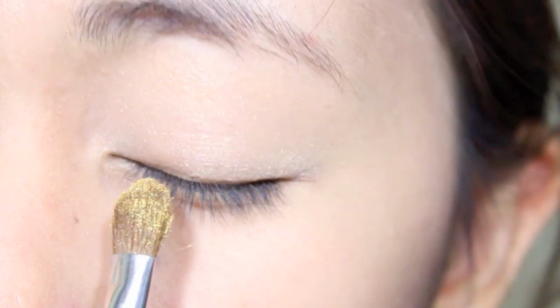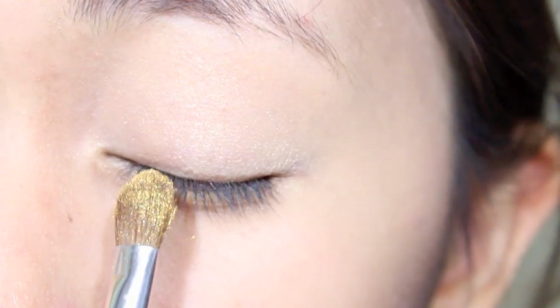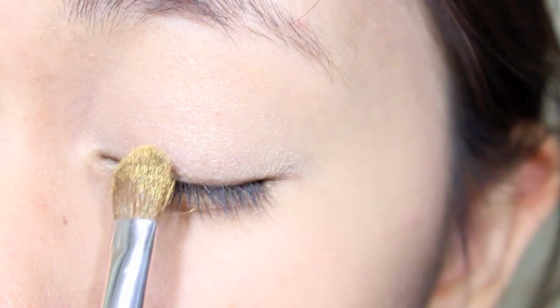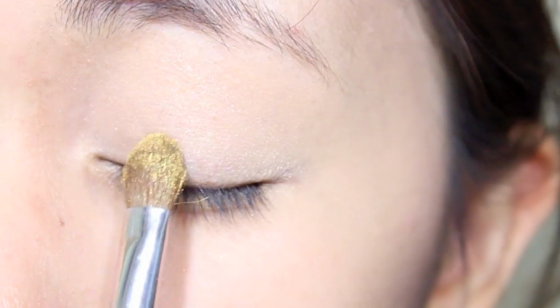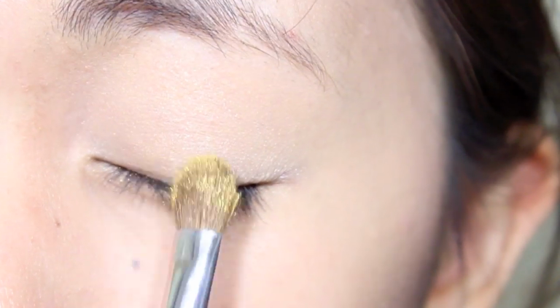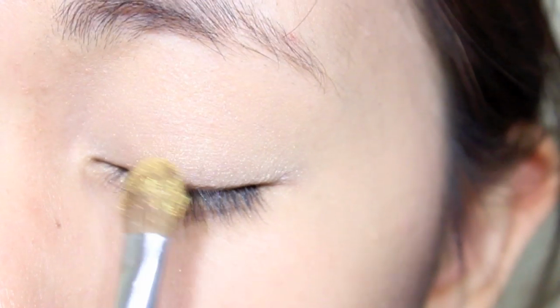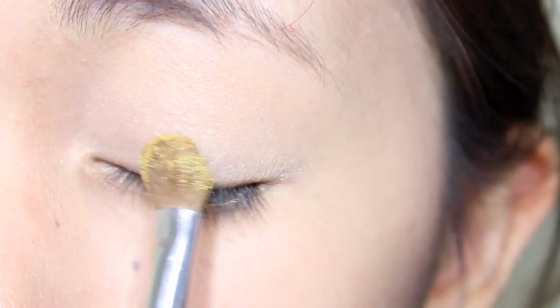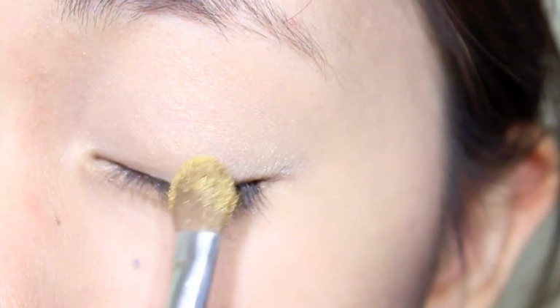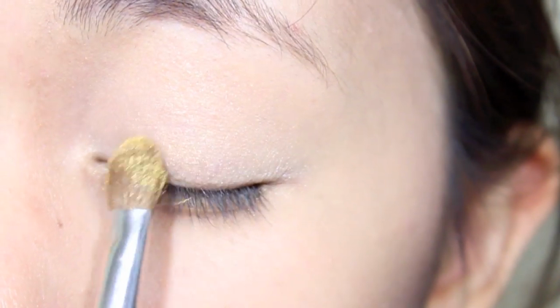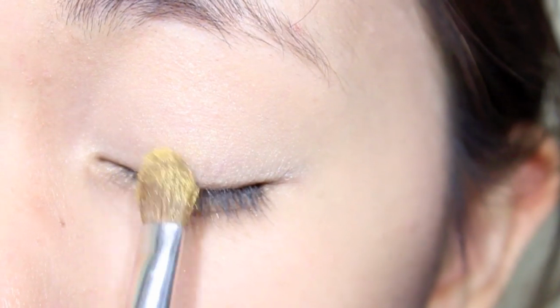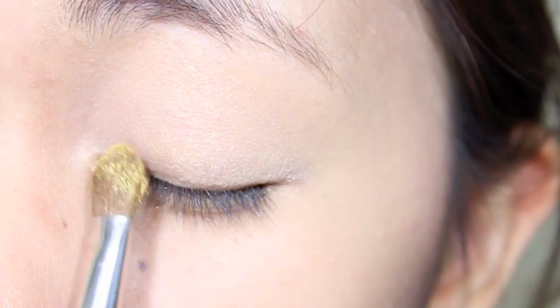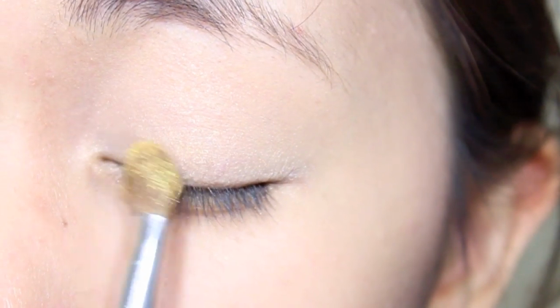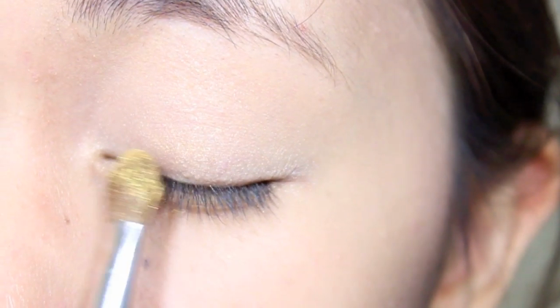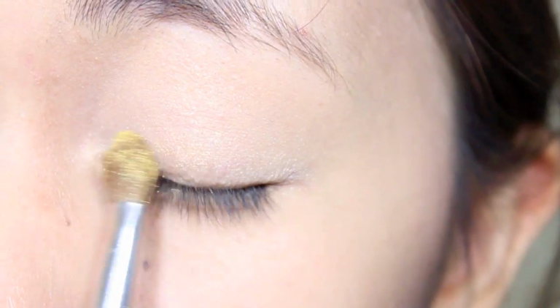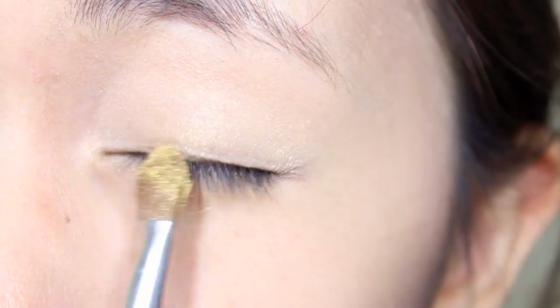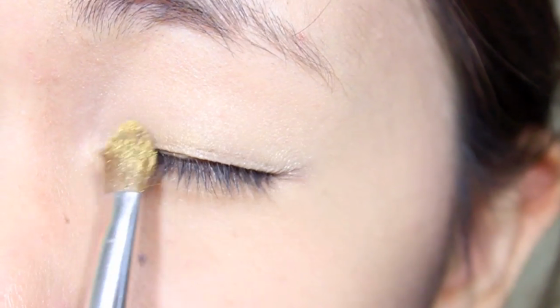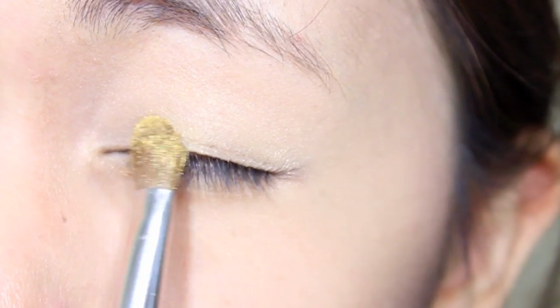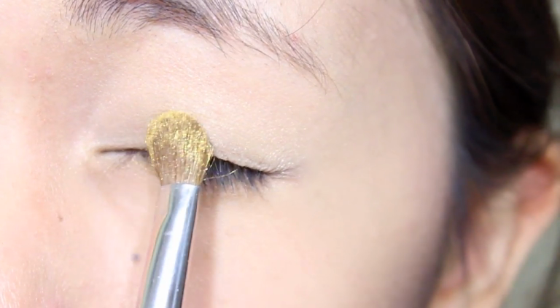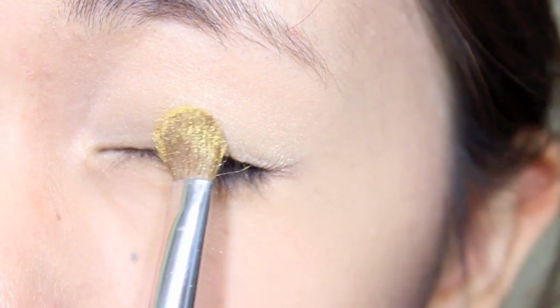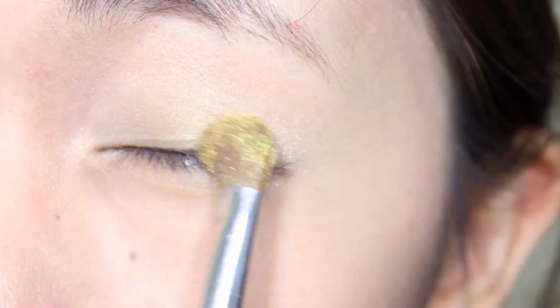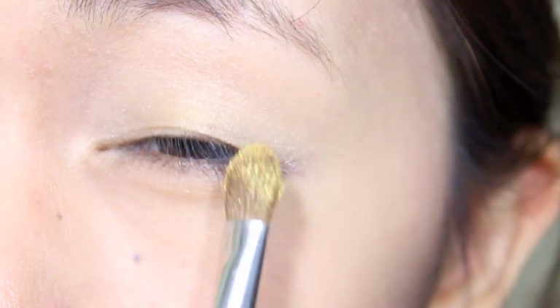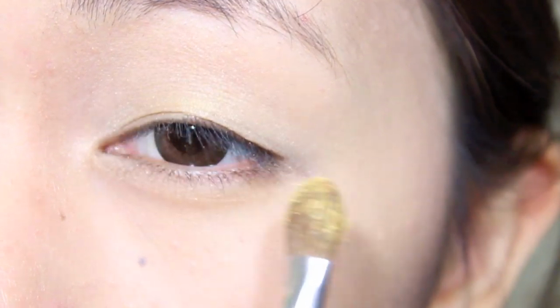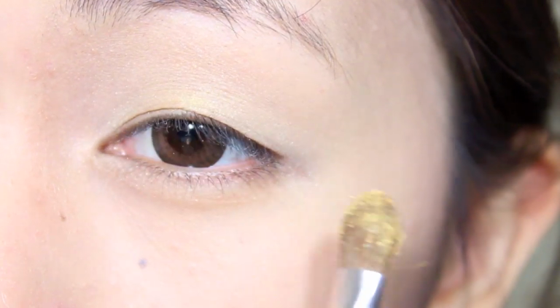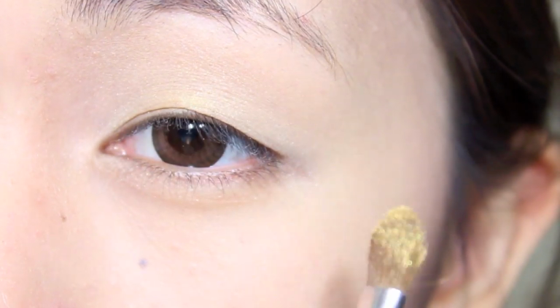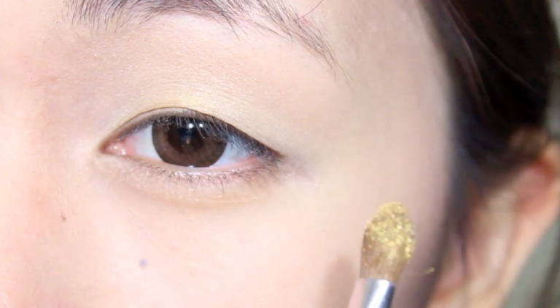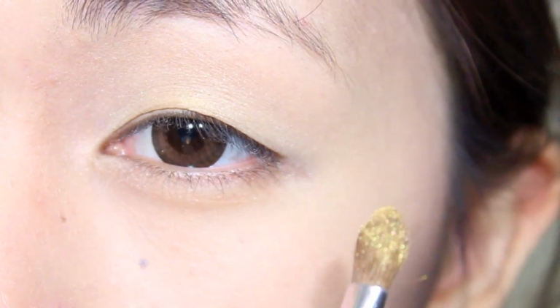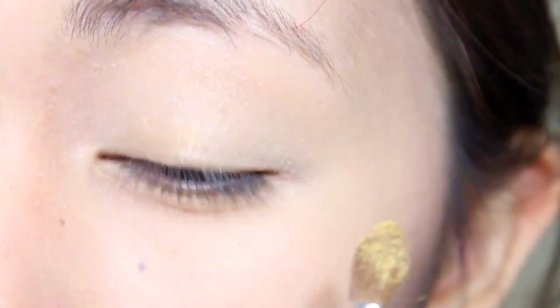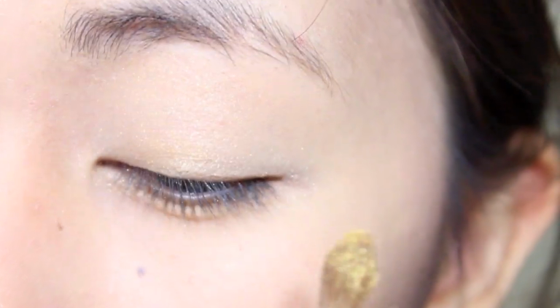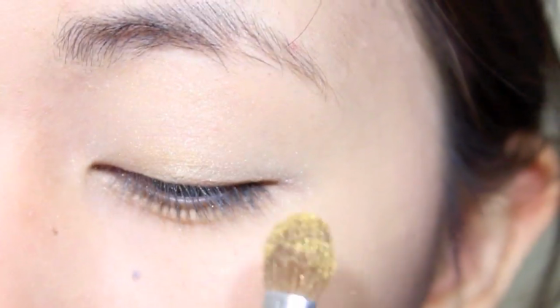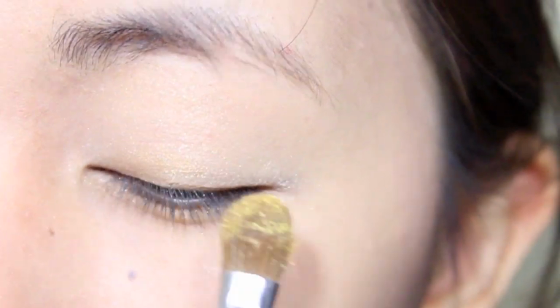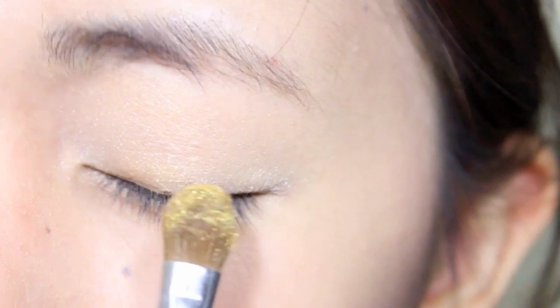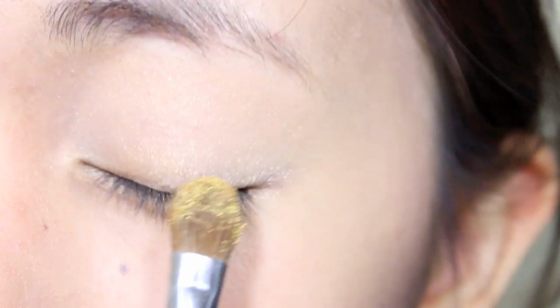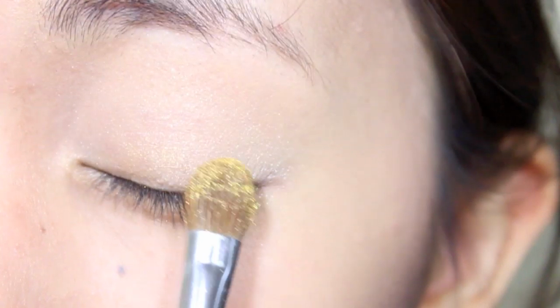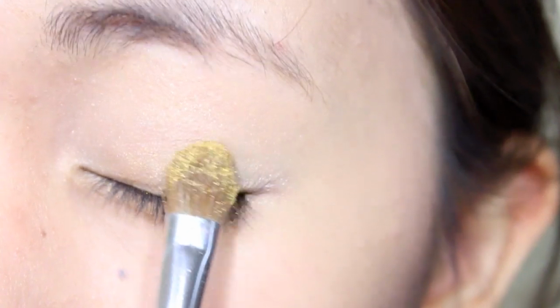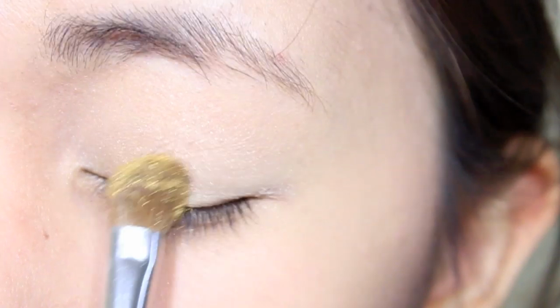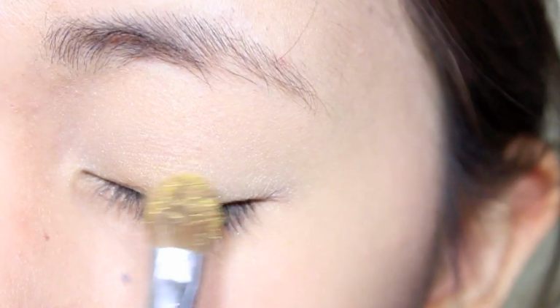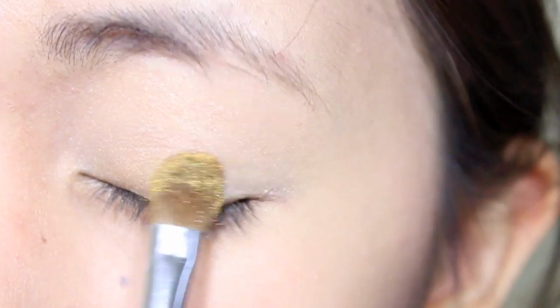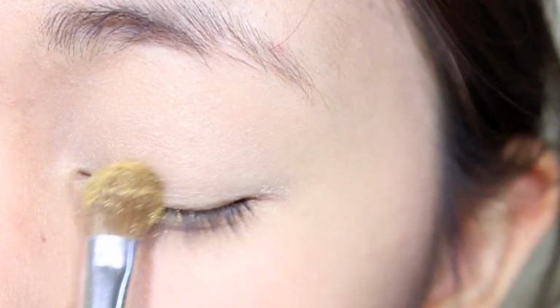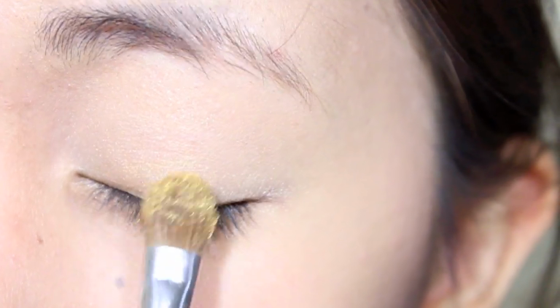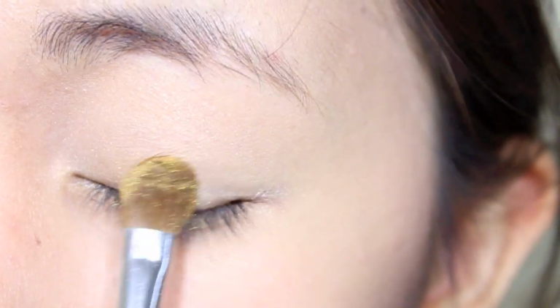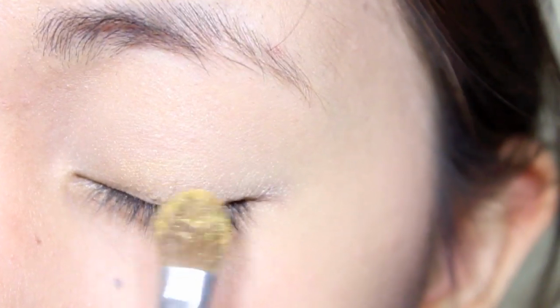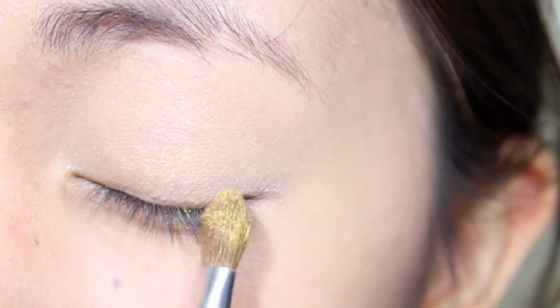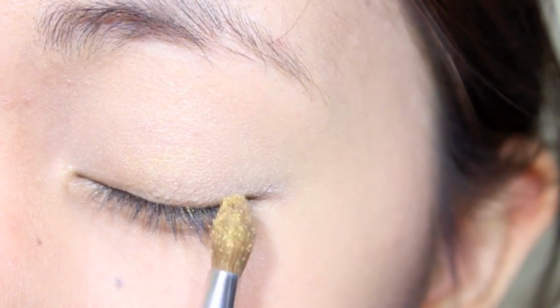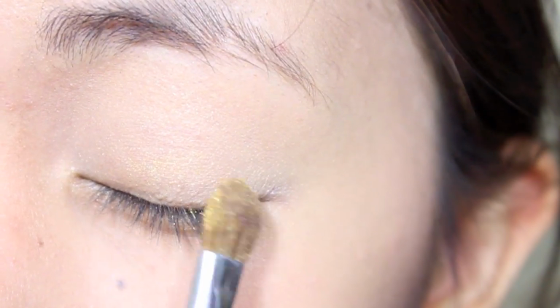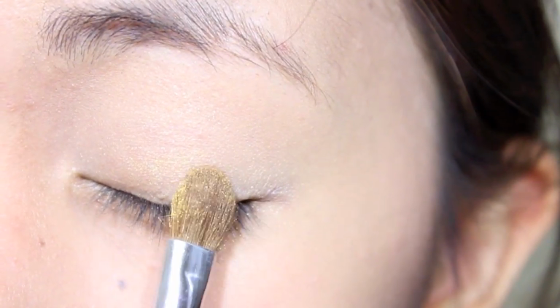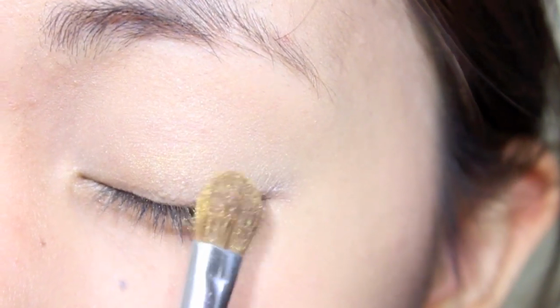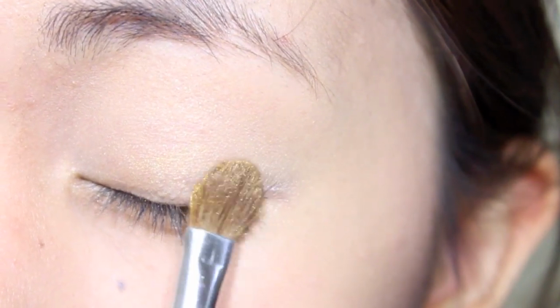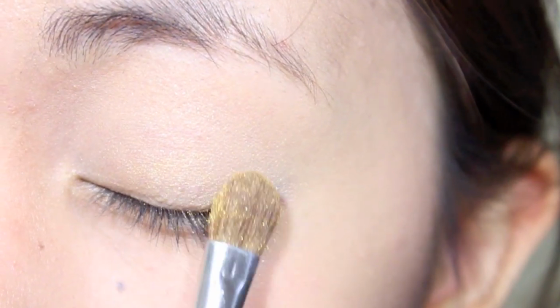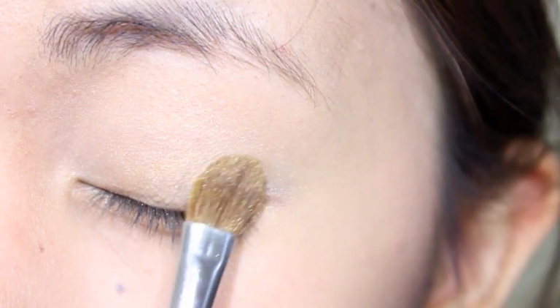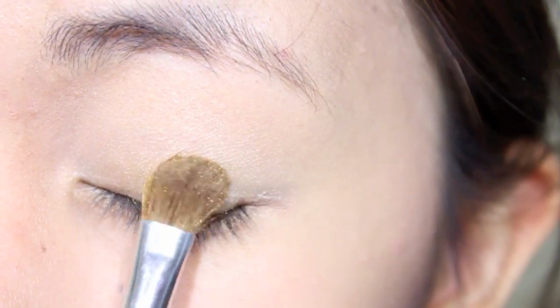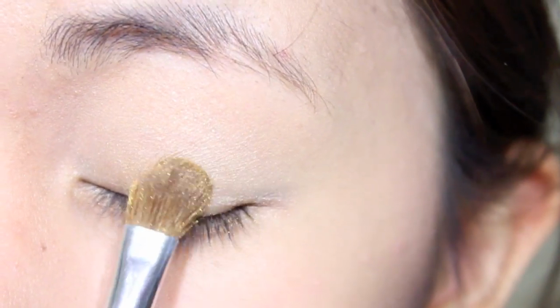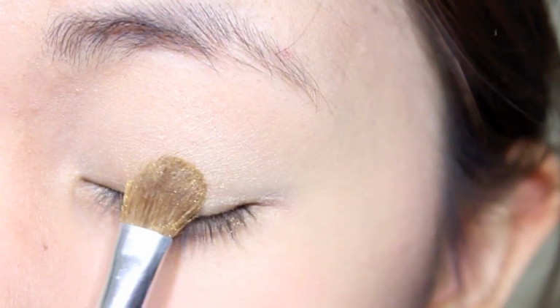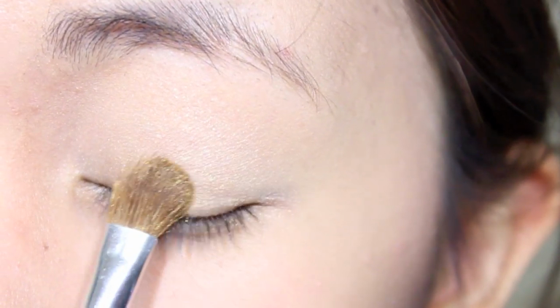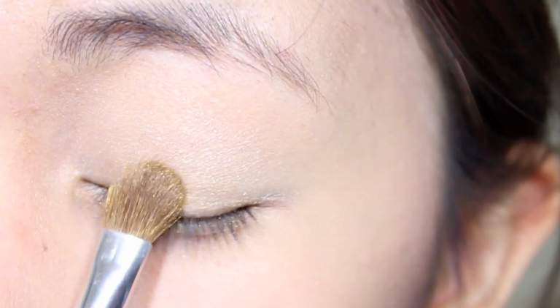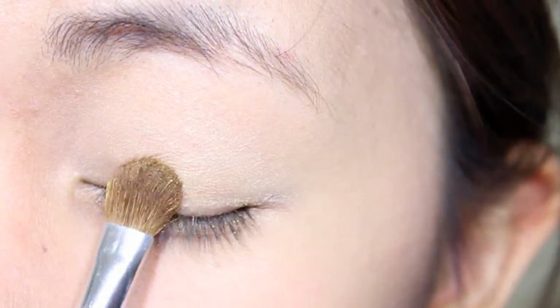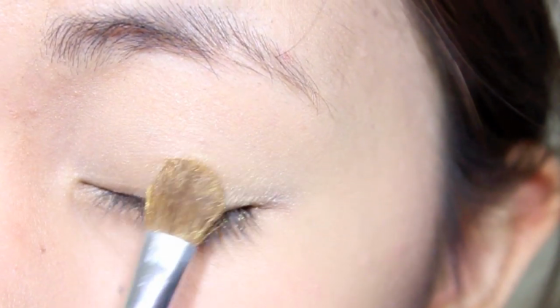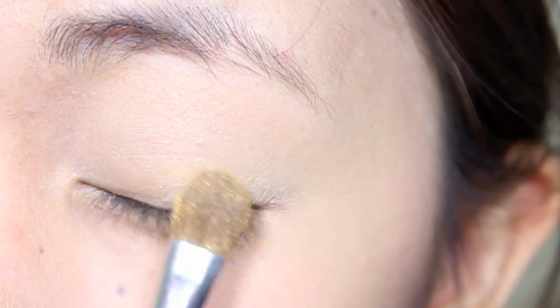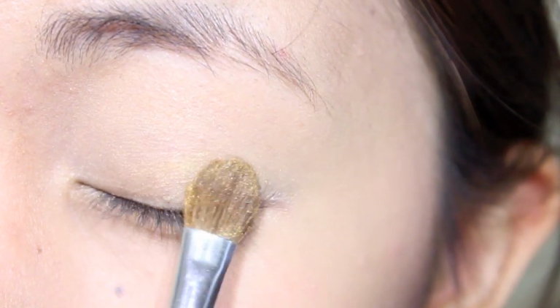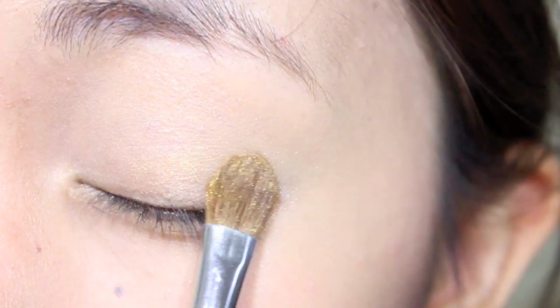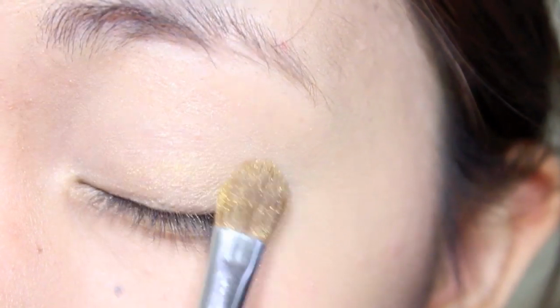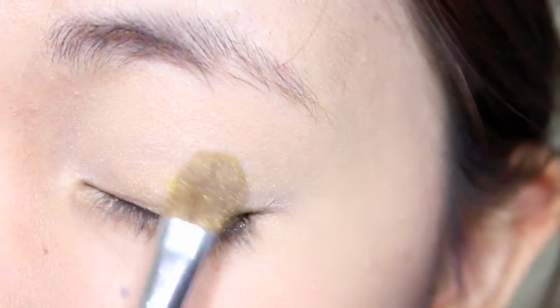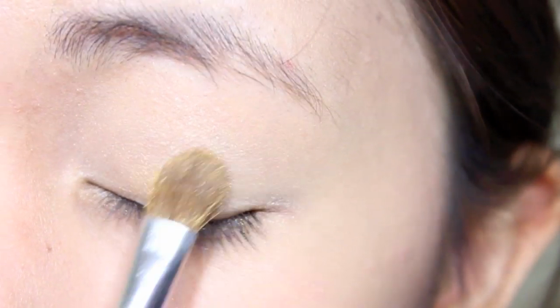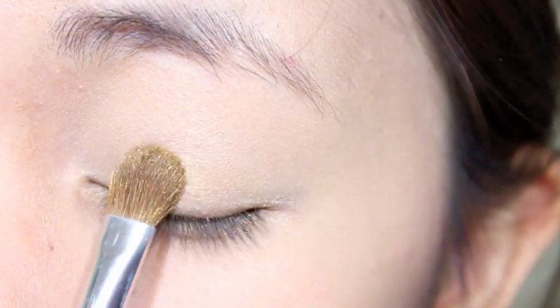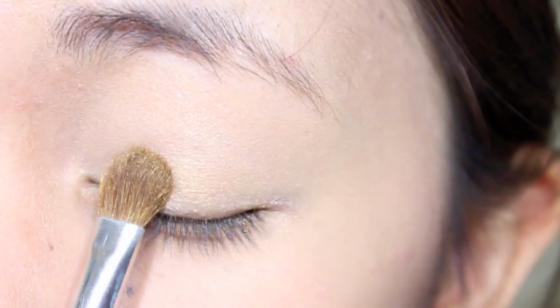Now with a gold eyeshadow, apply this color to your lid, just up to the crease. Make sure to blend it in with the champagne beige color as well.